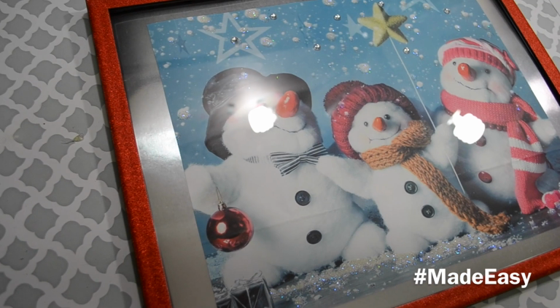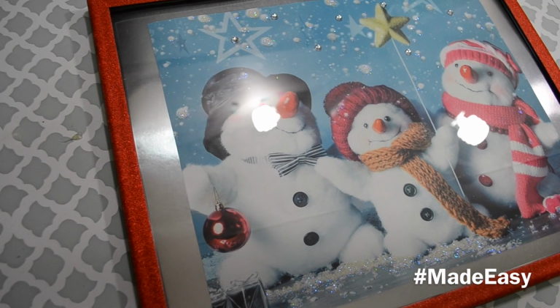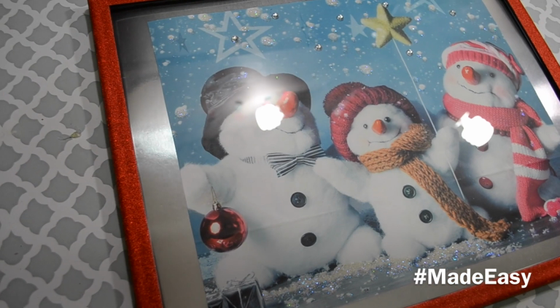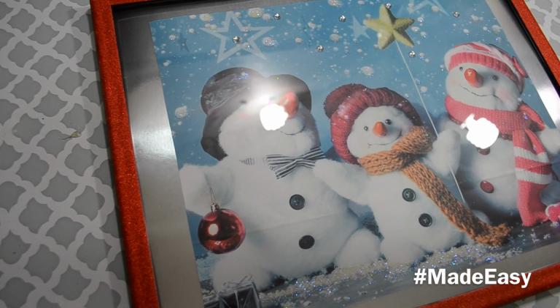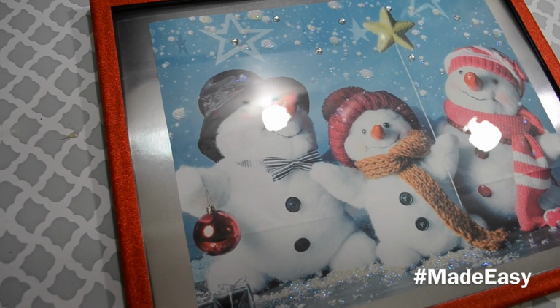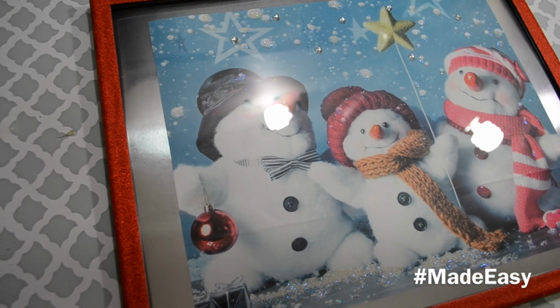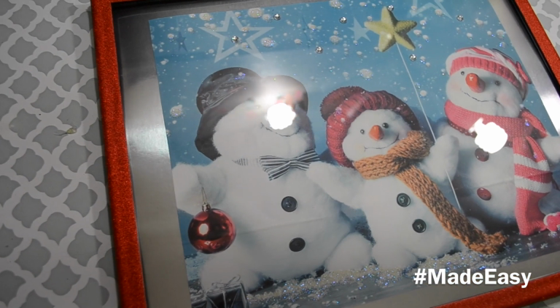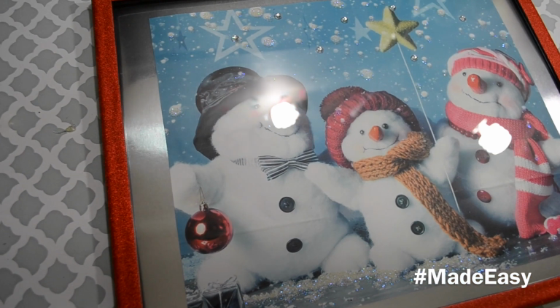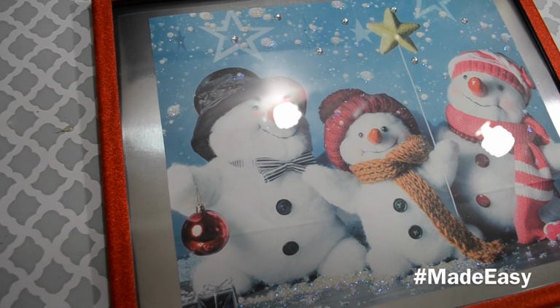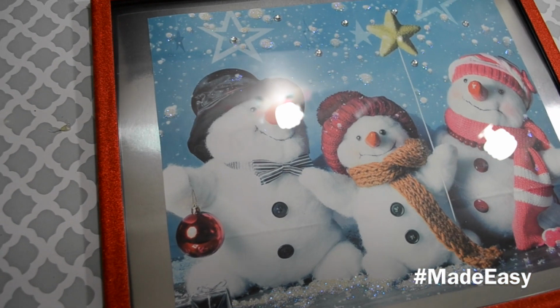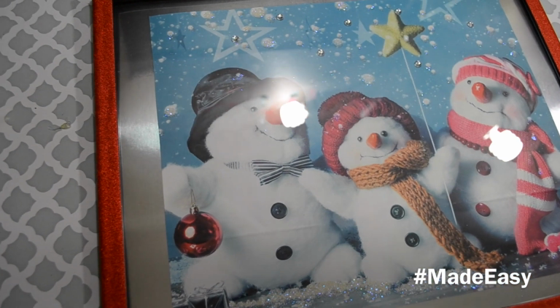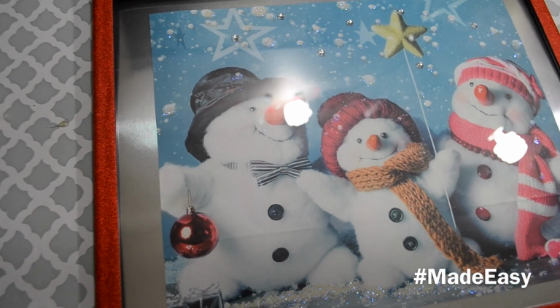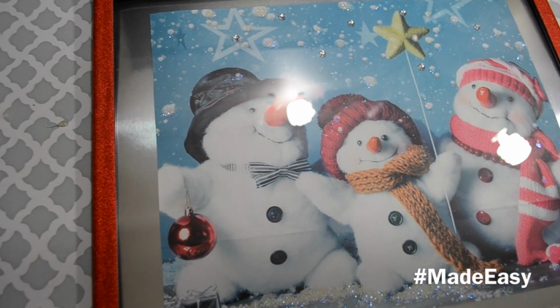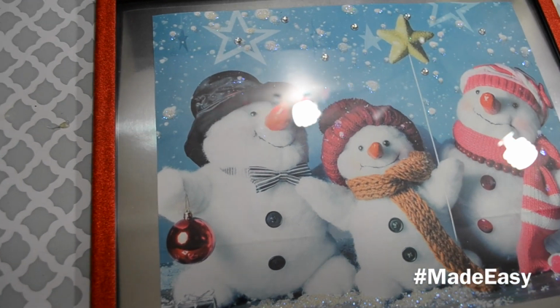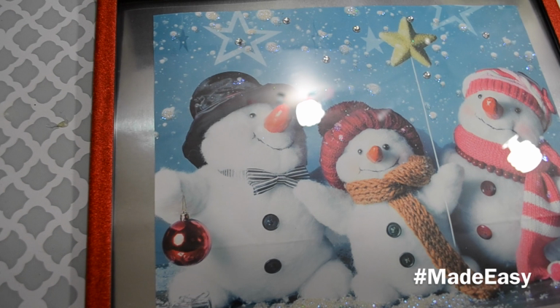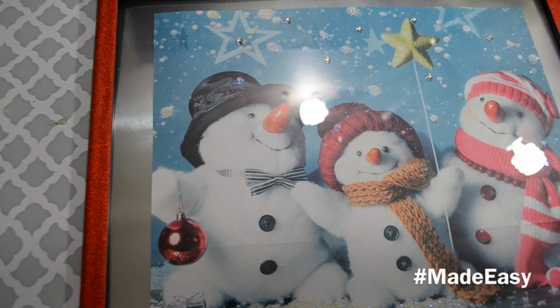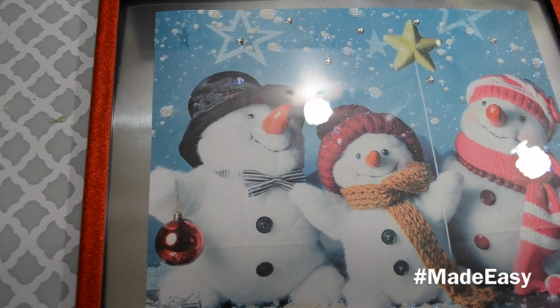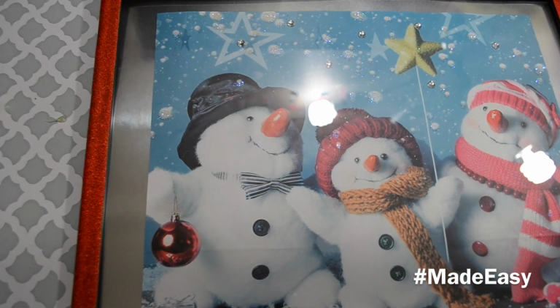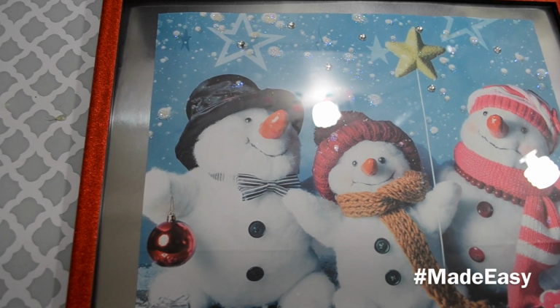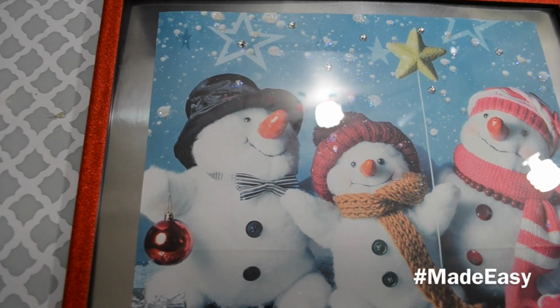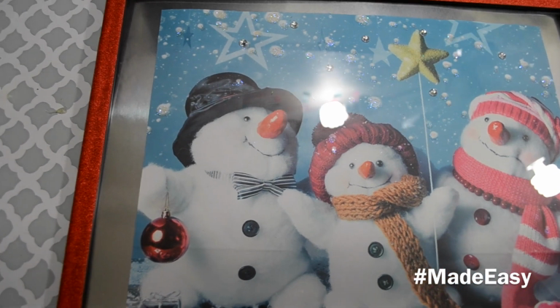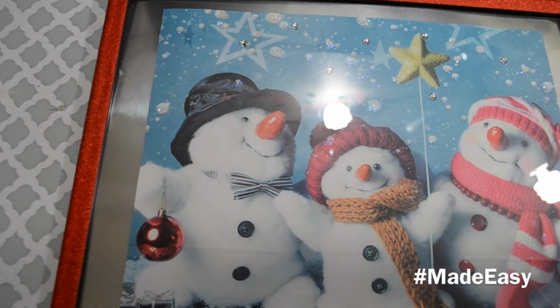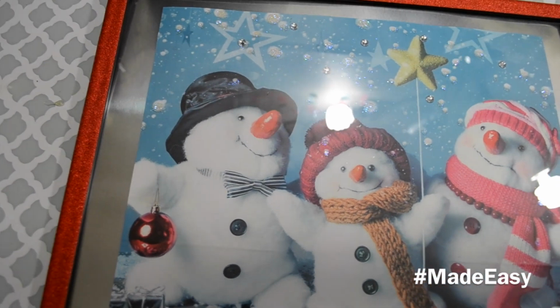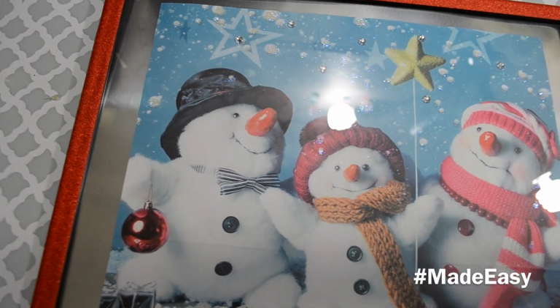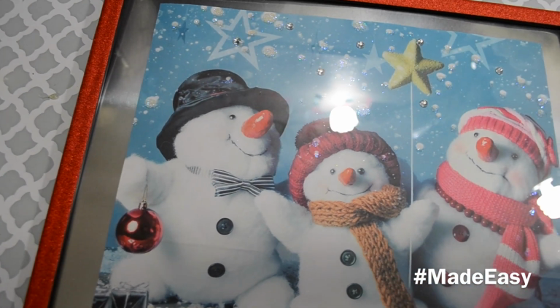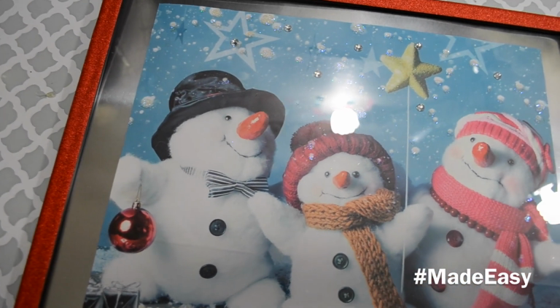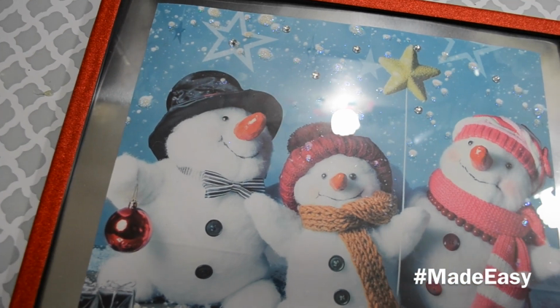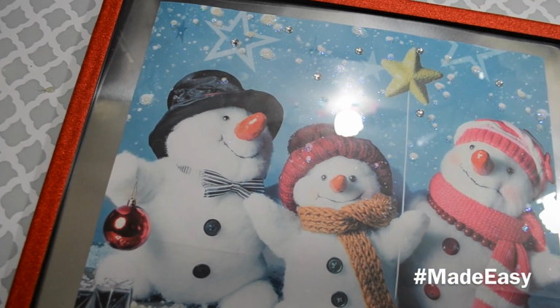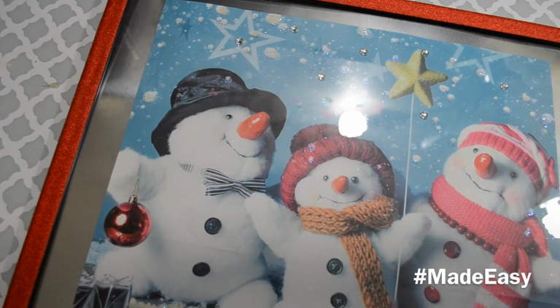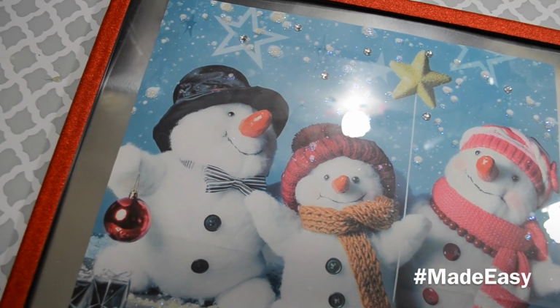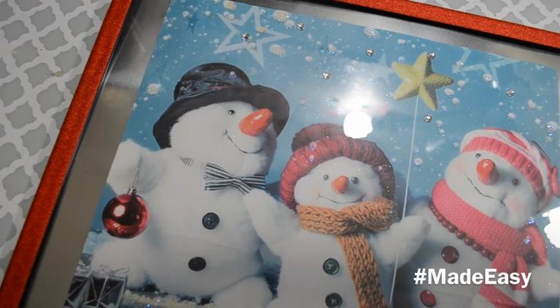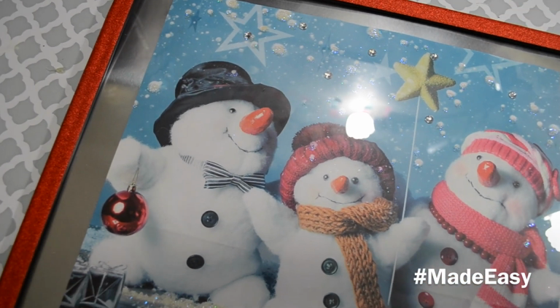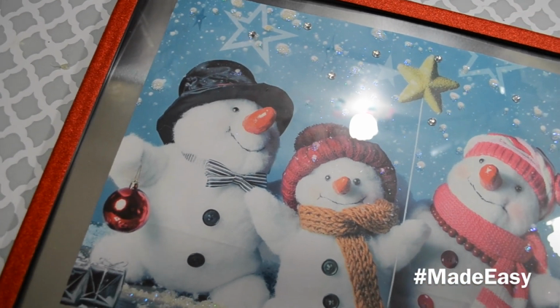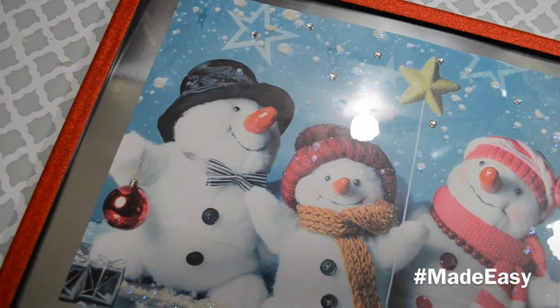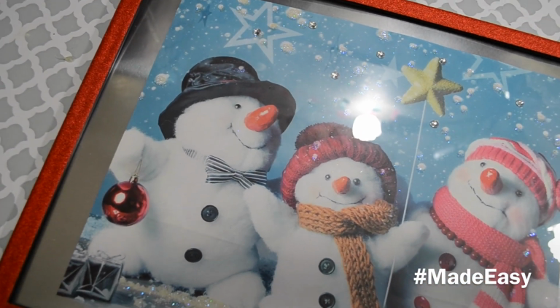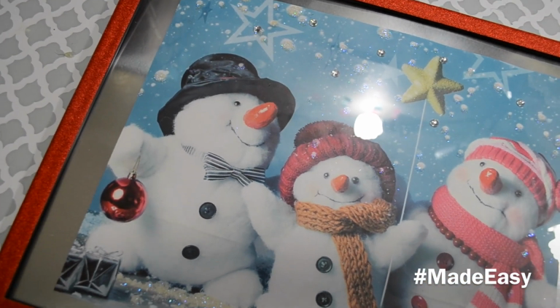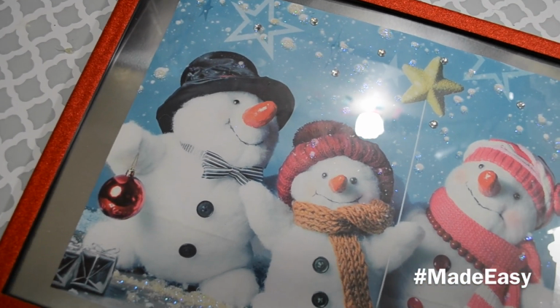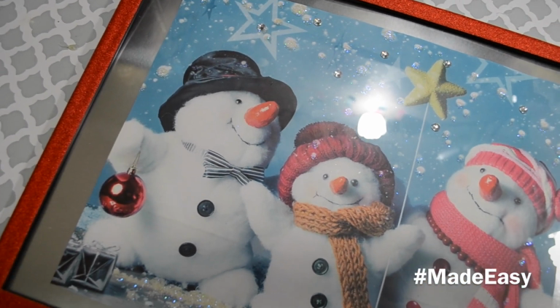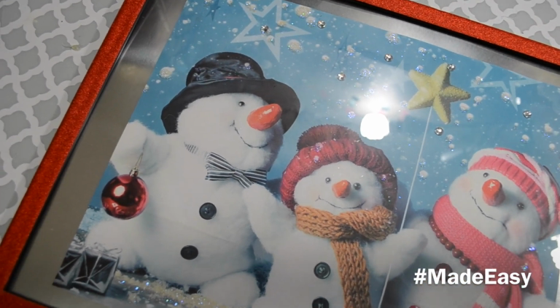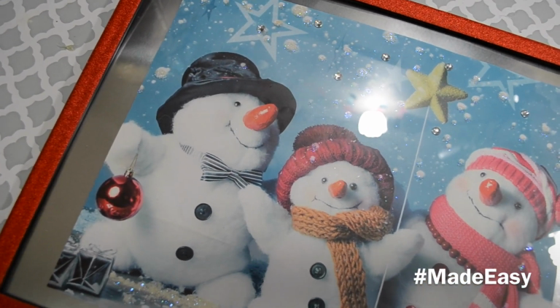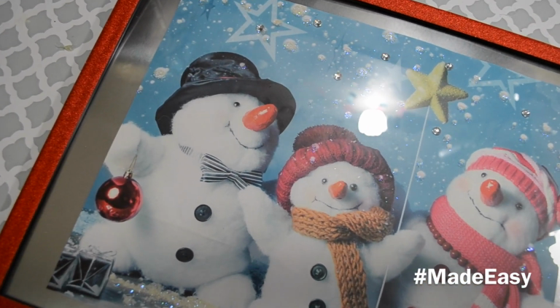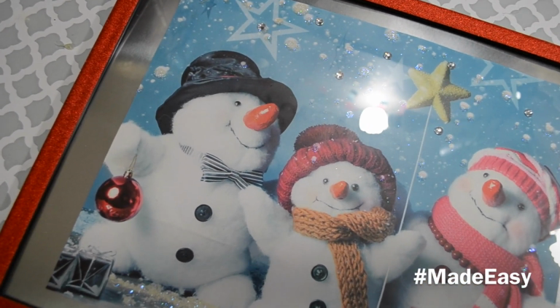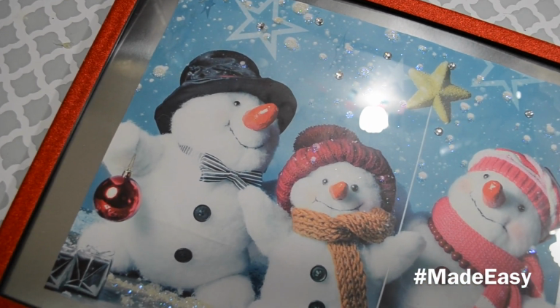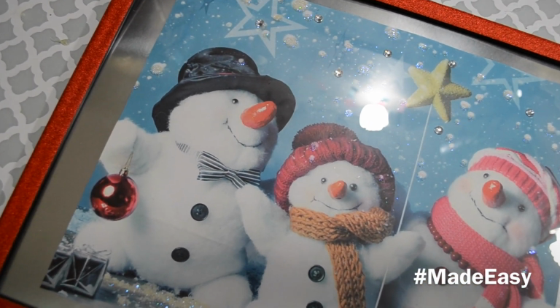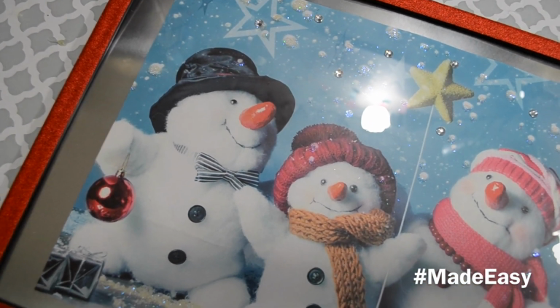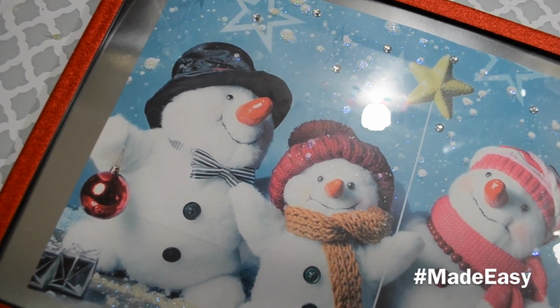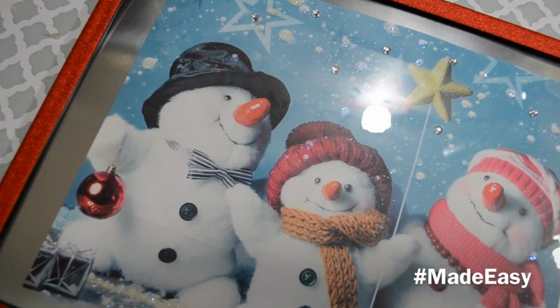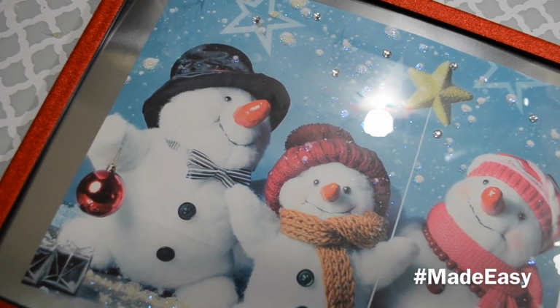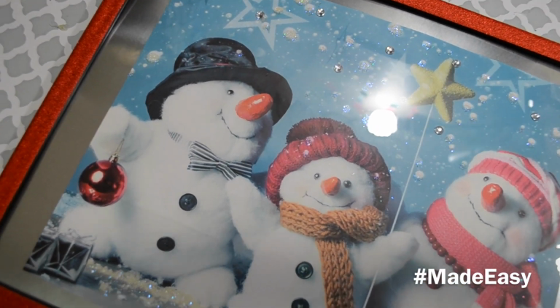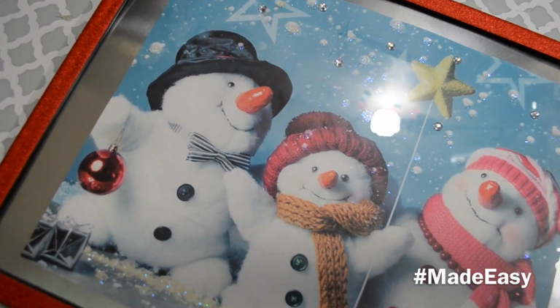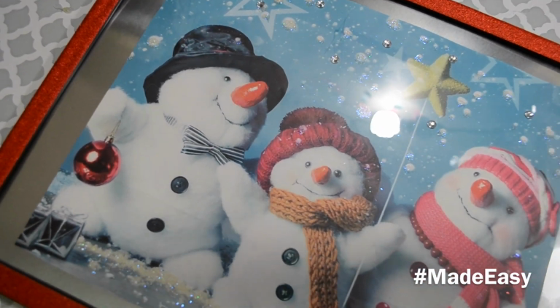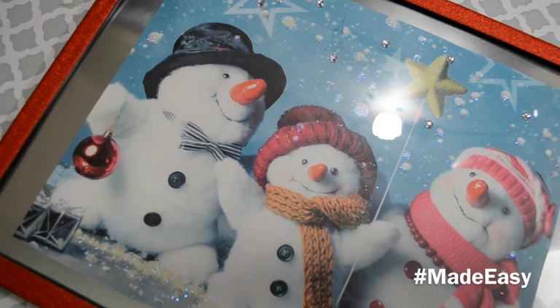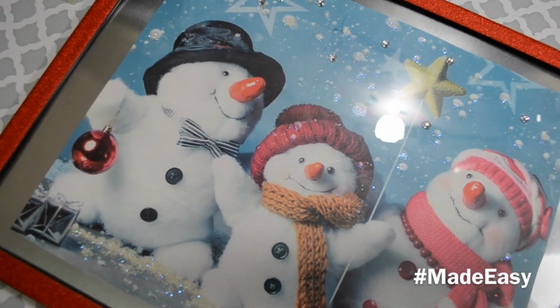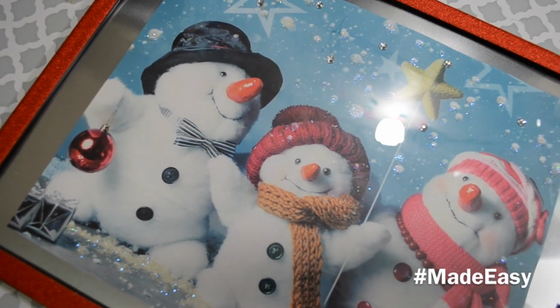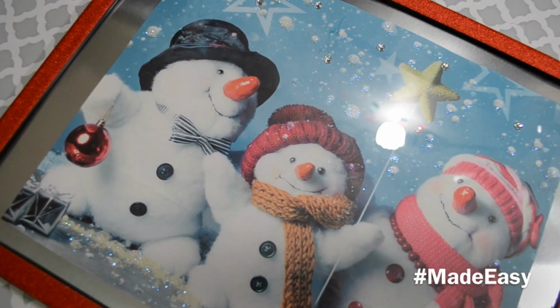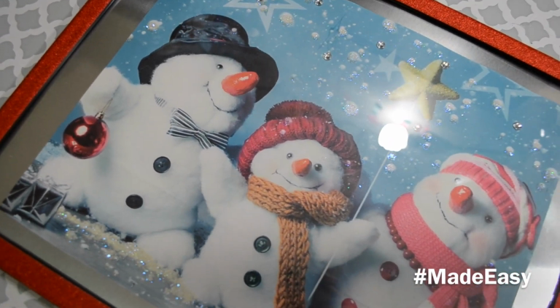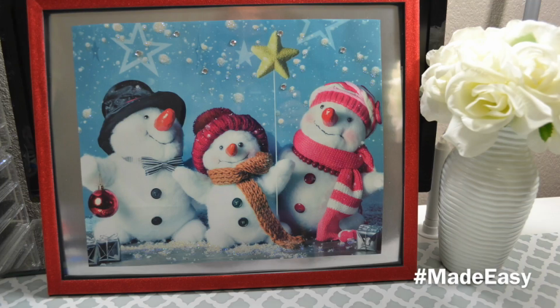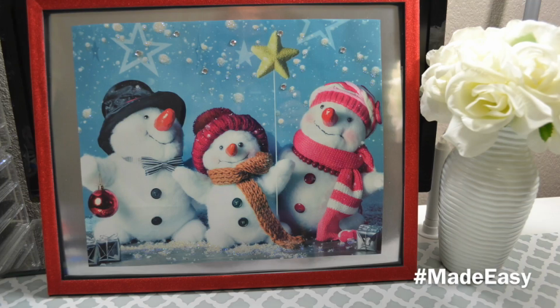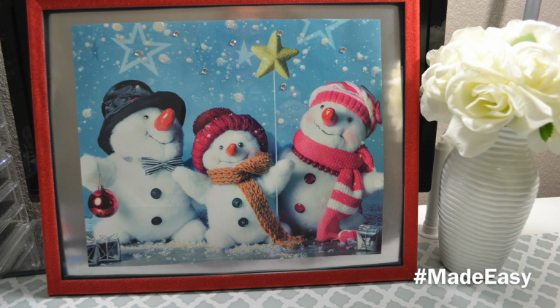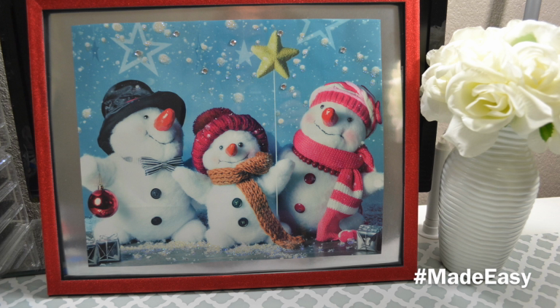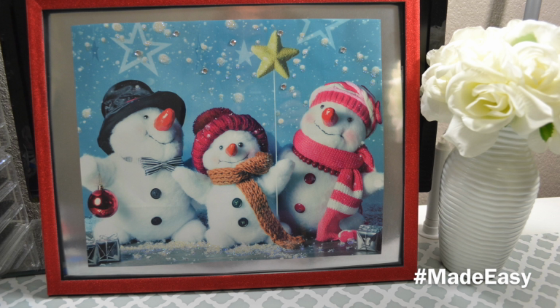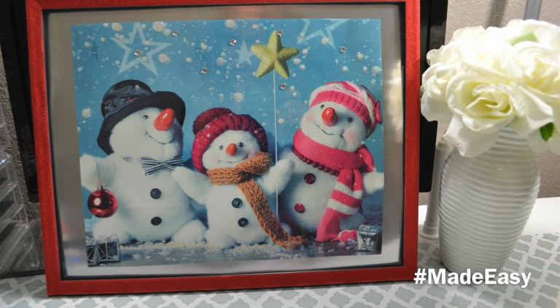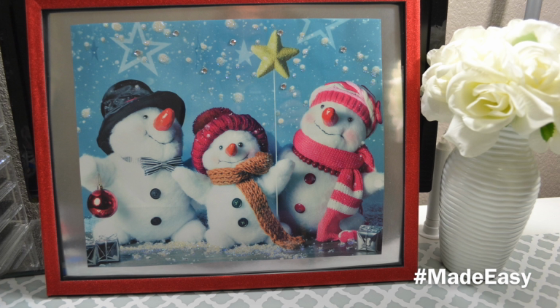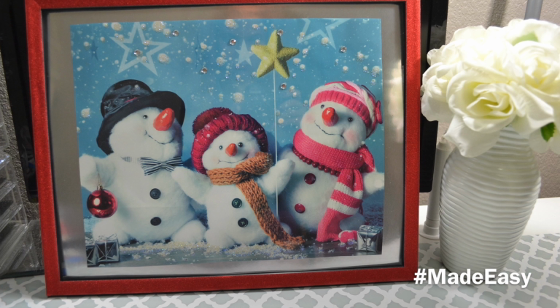So this is the finished product. I think it looks super cute — it turned out great. A perfect affordable decoration for the holidays.